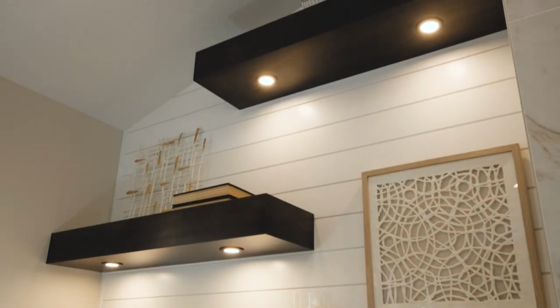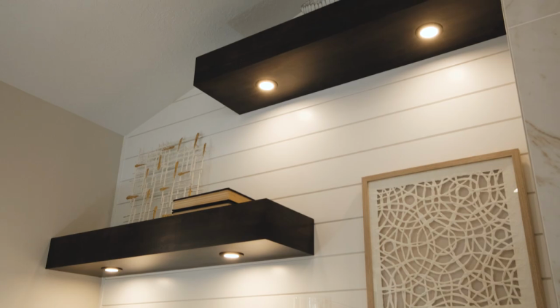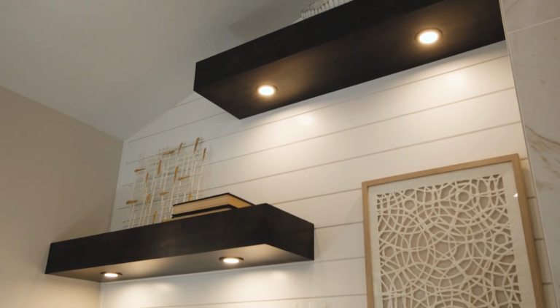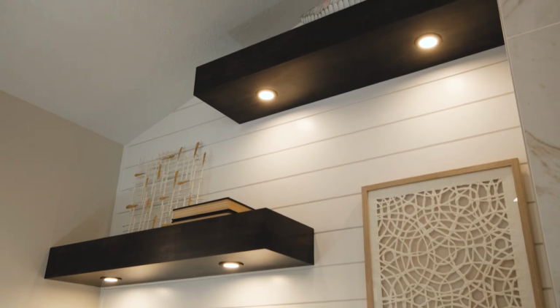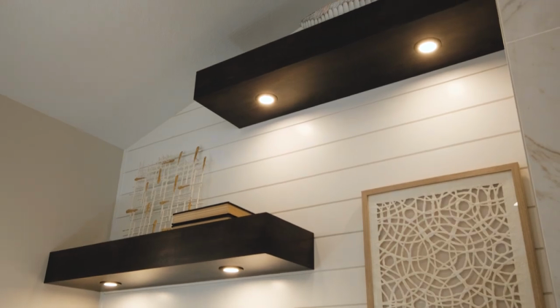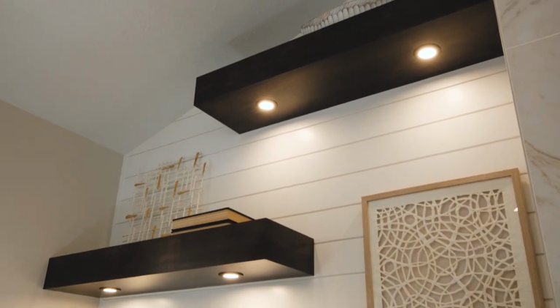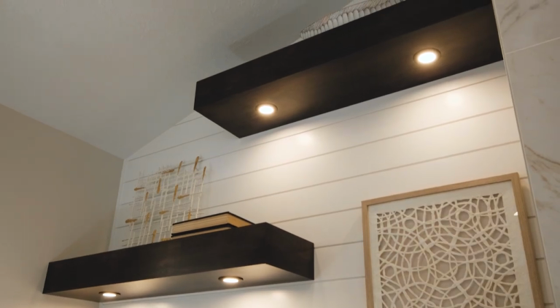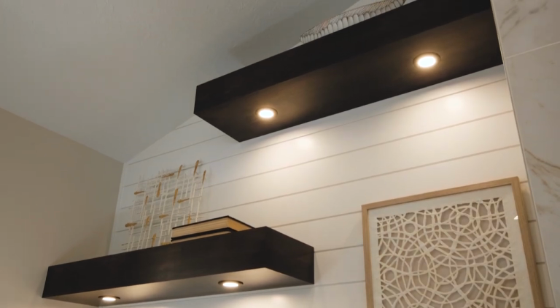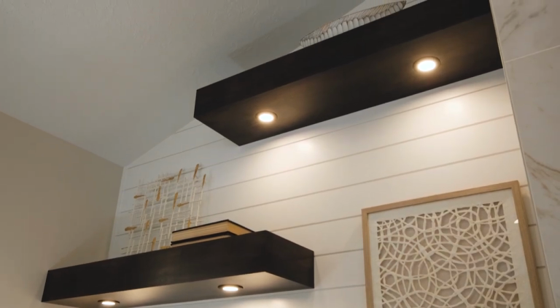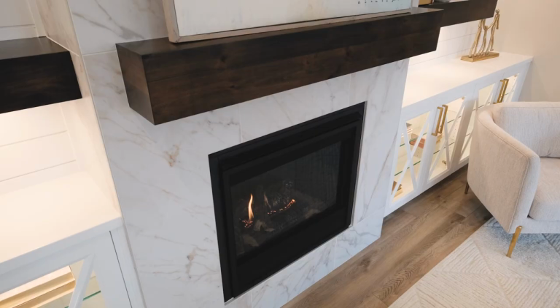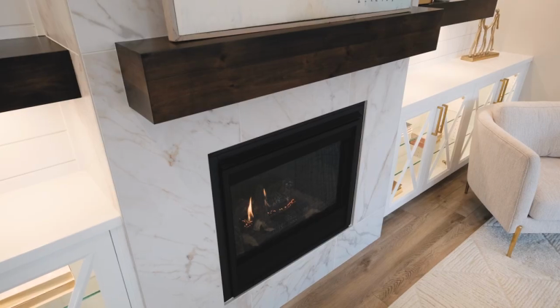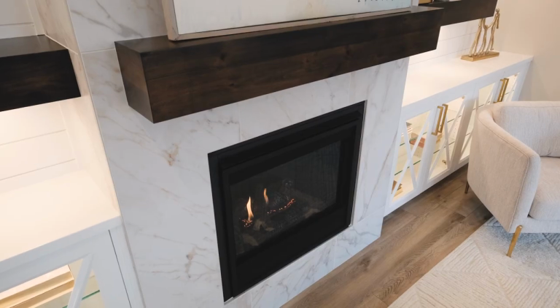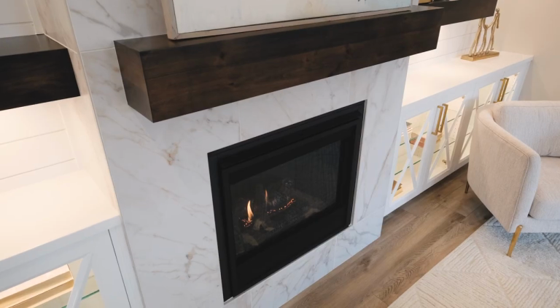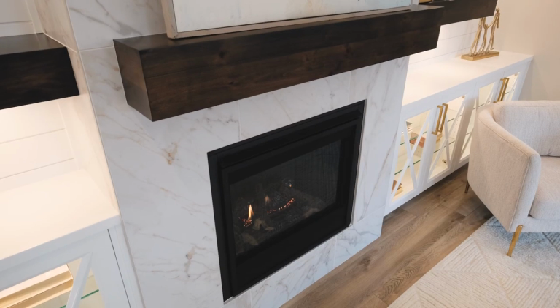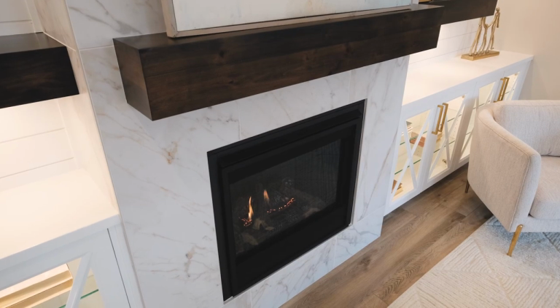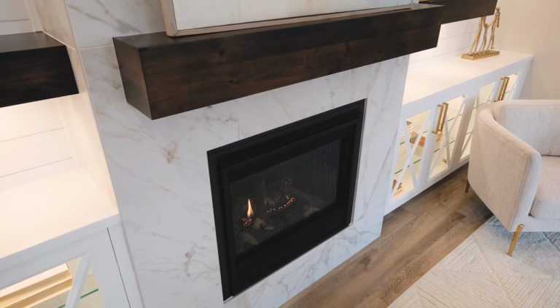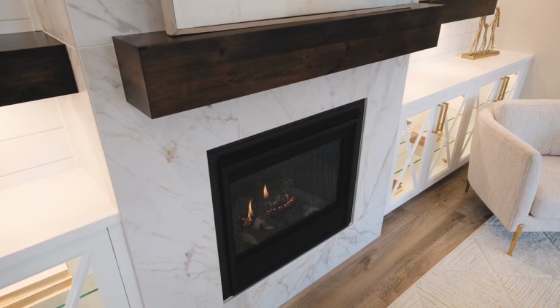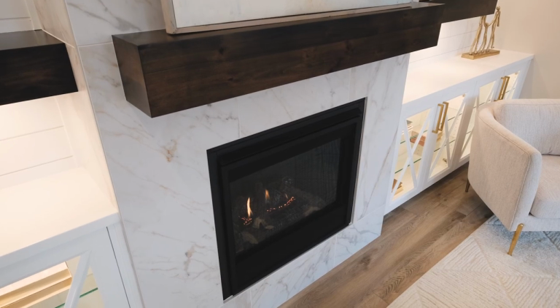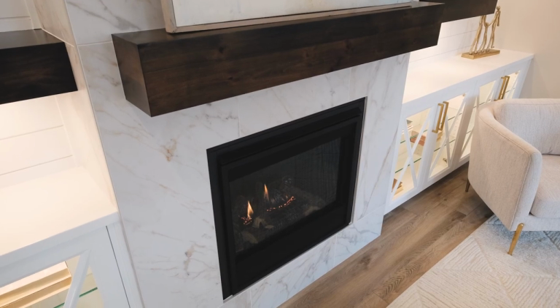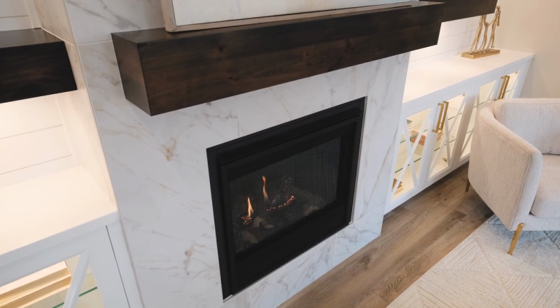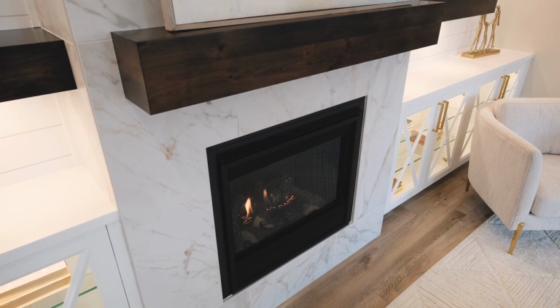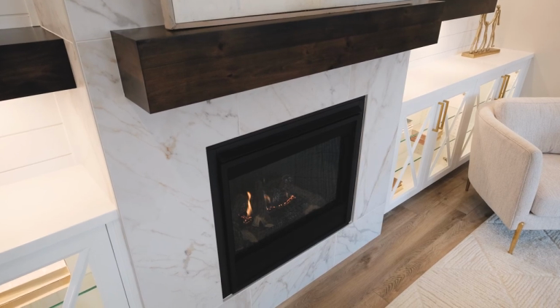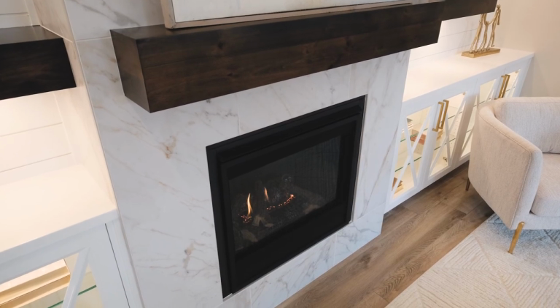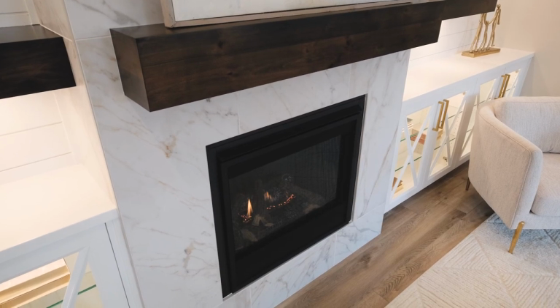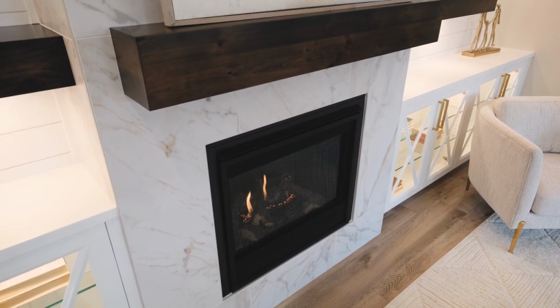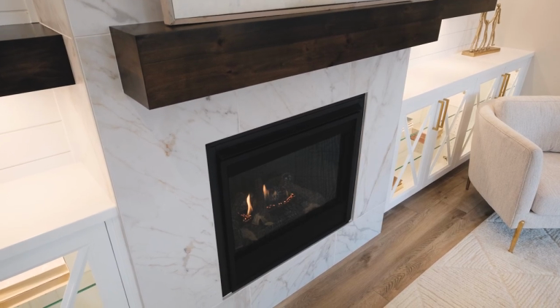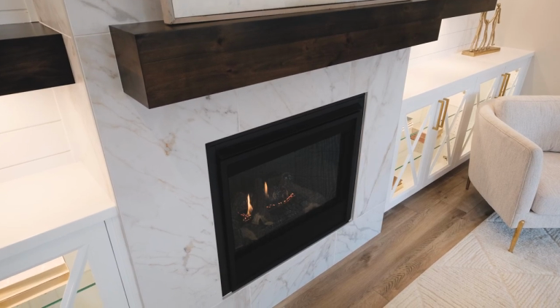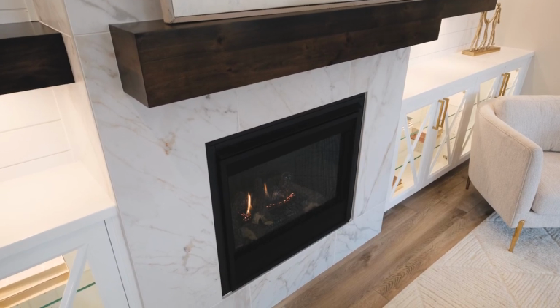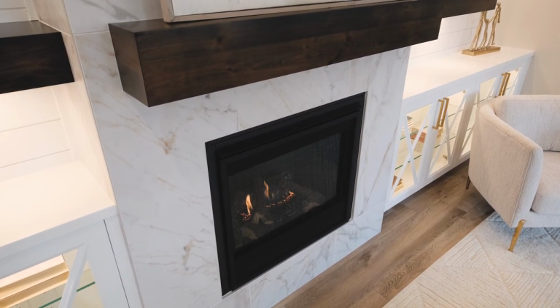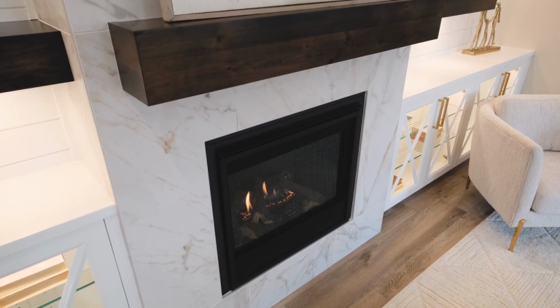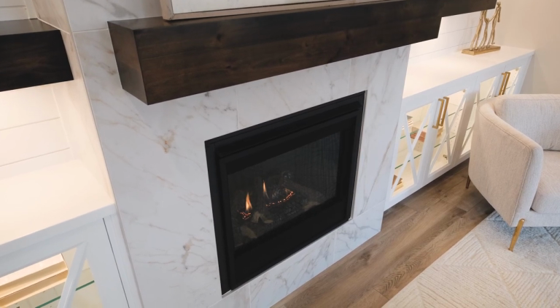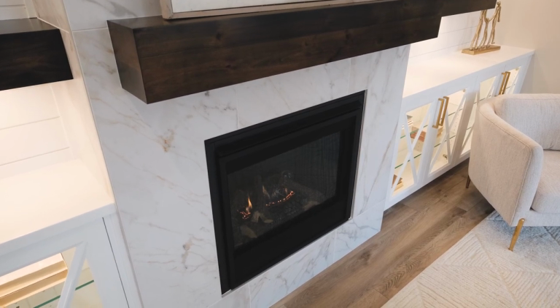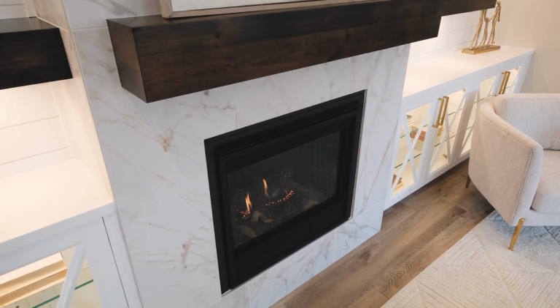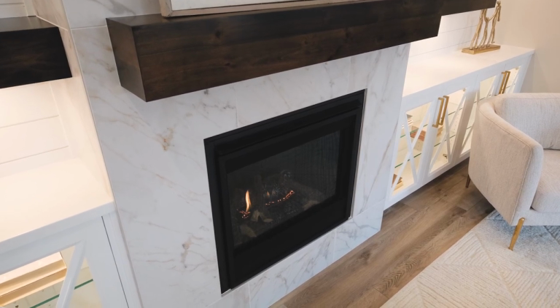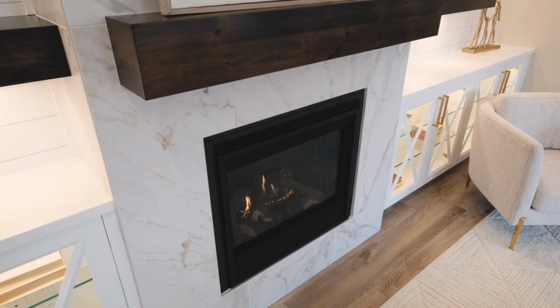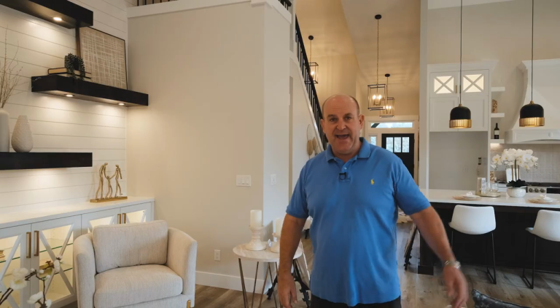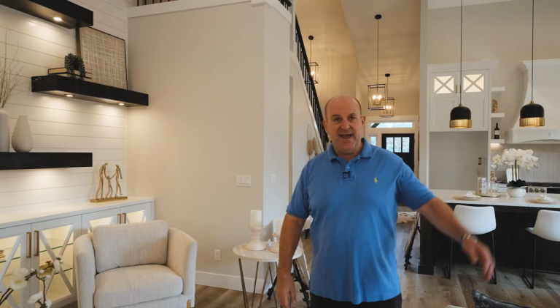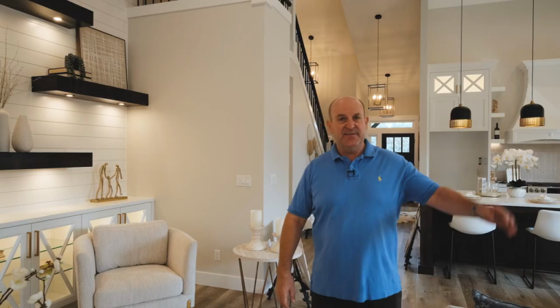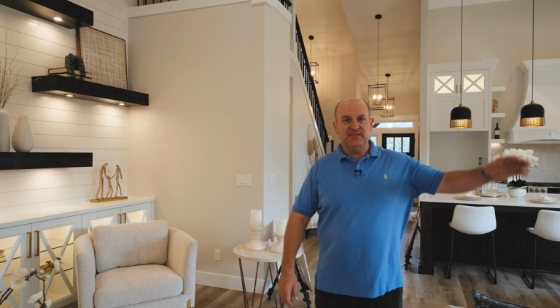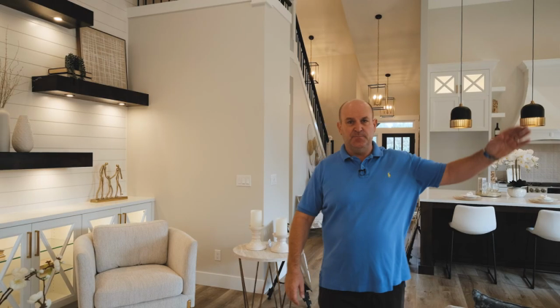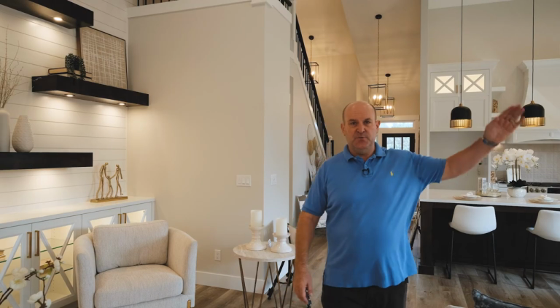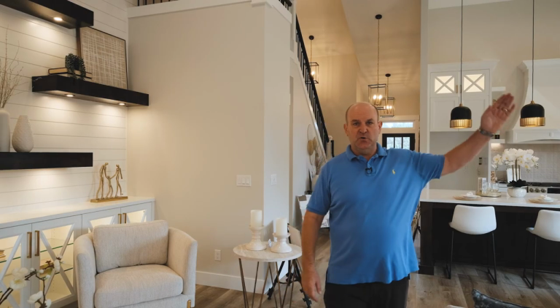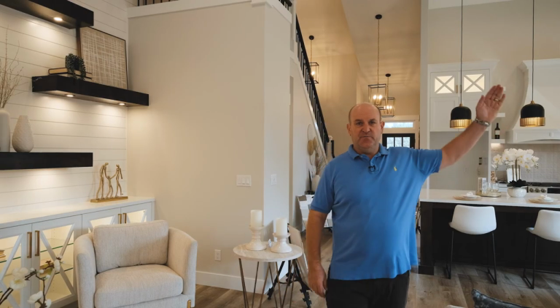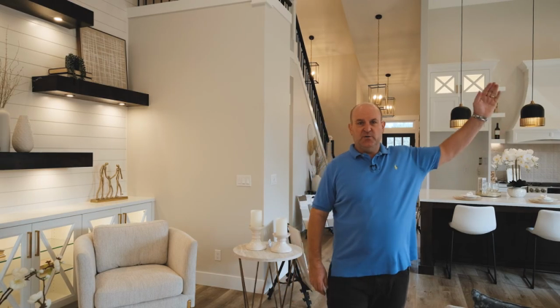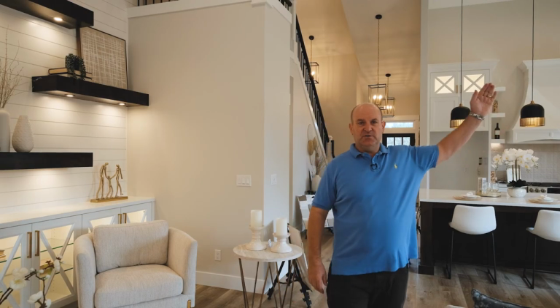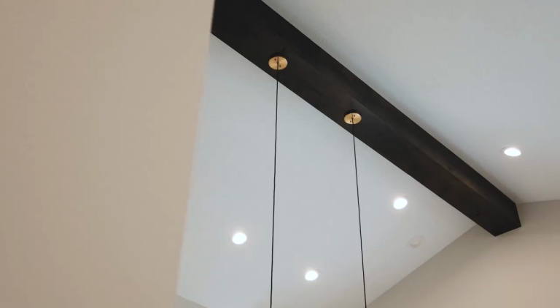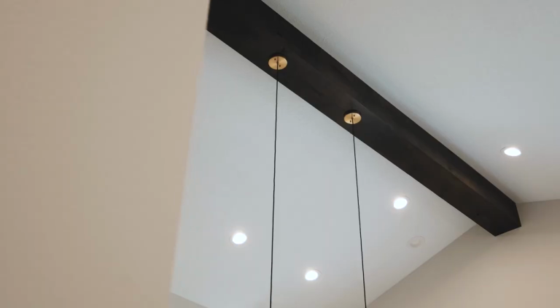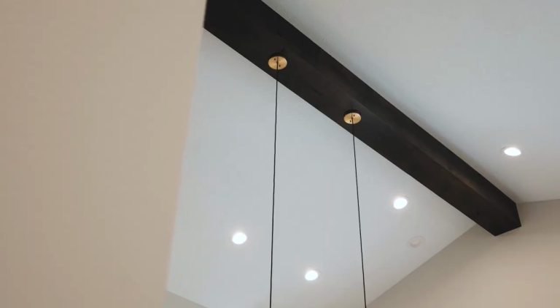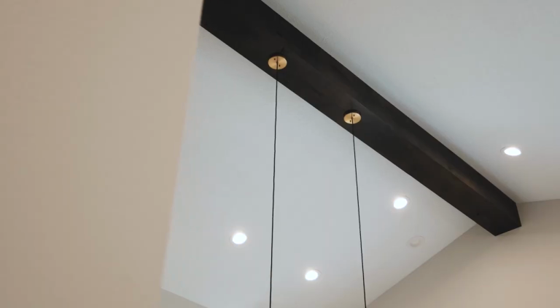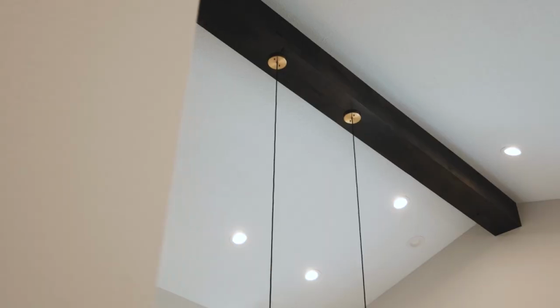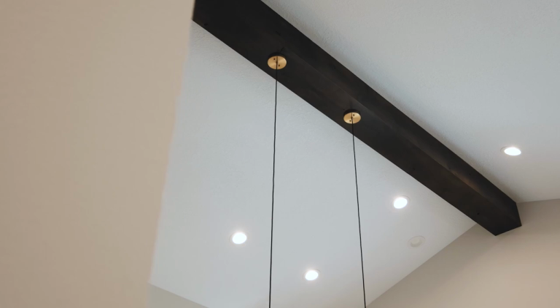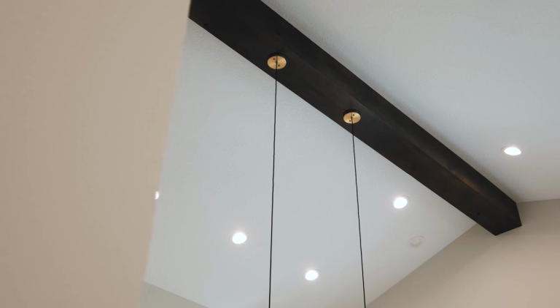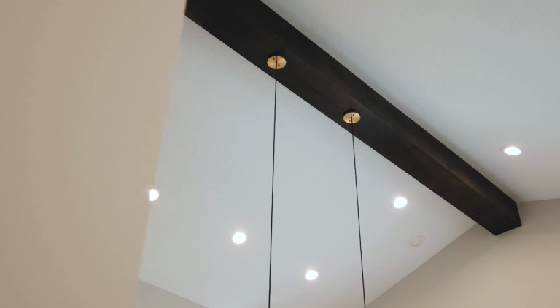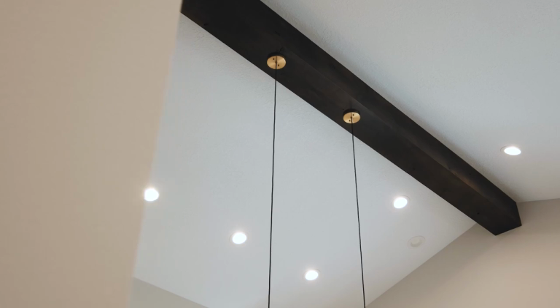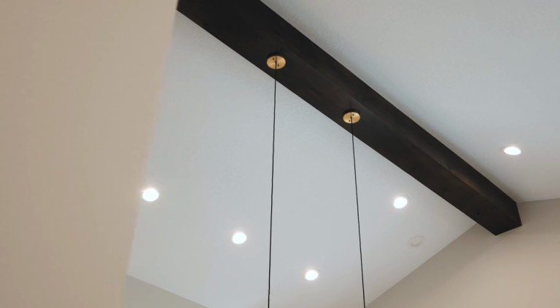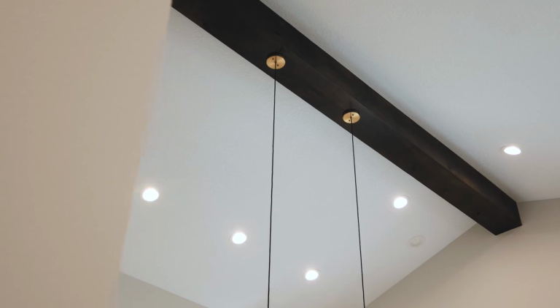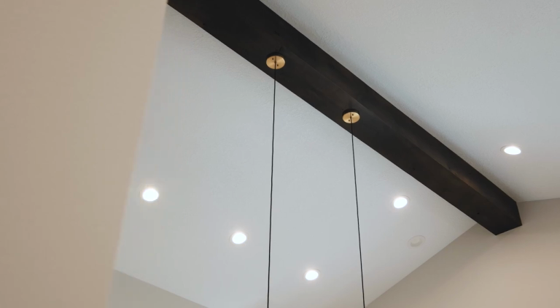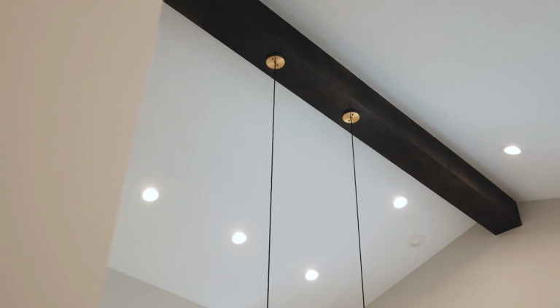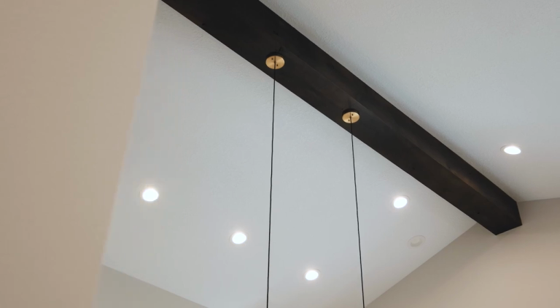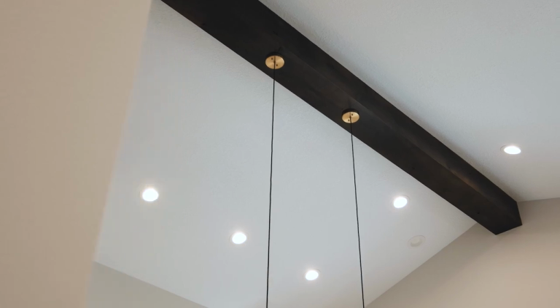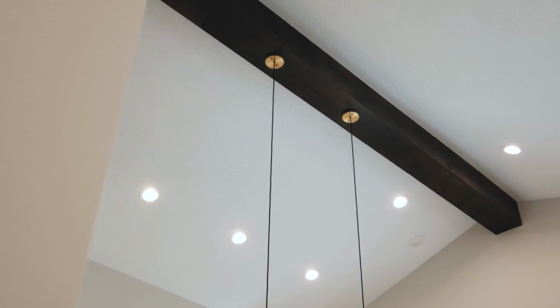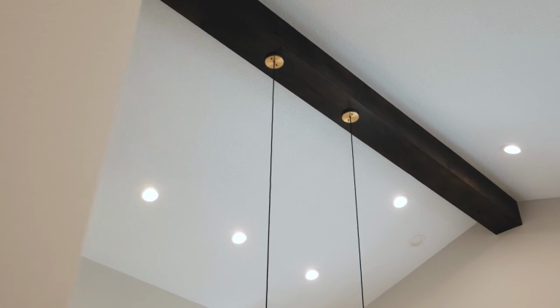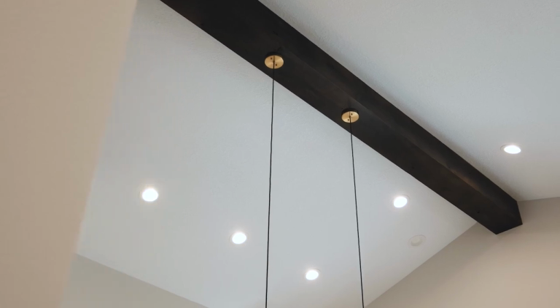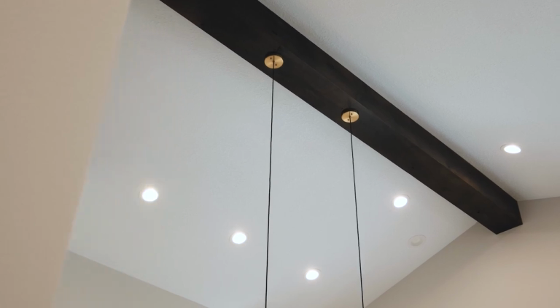You'll also notice the lighted cabinets on both sides of the fireplace, and this beautiful decorative beam that goes across the vault.